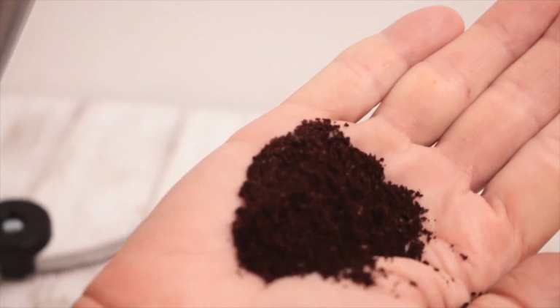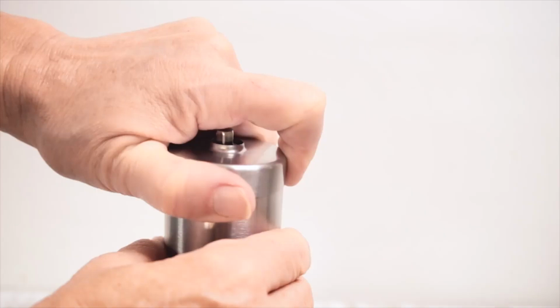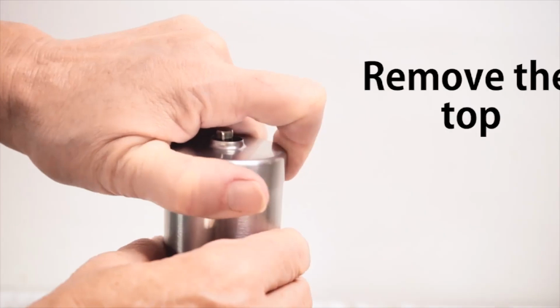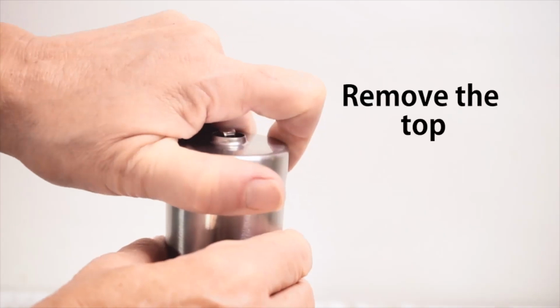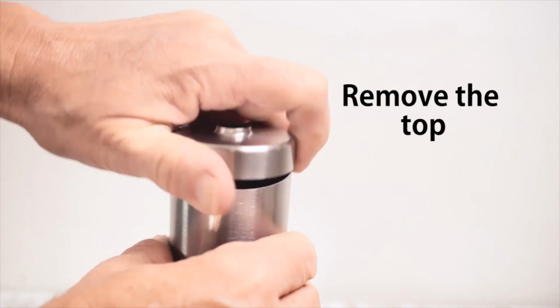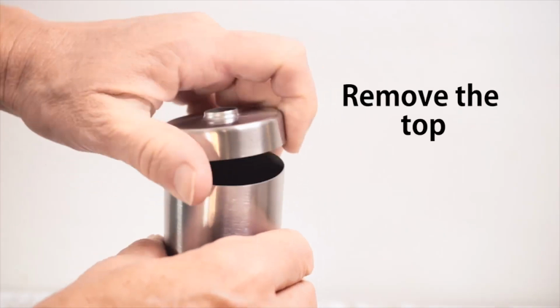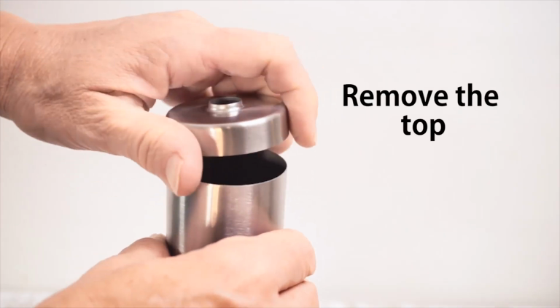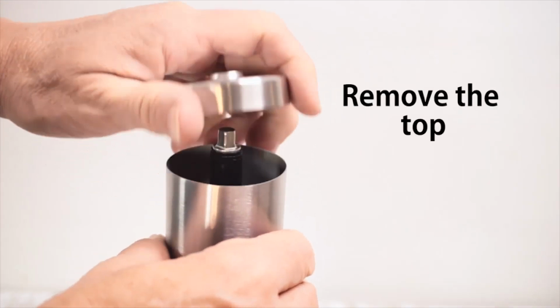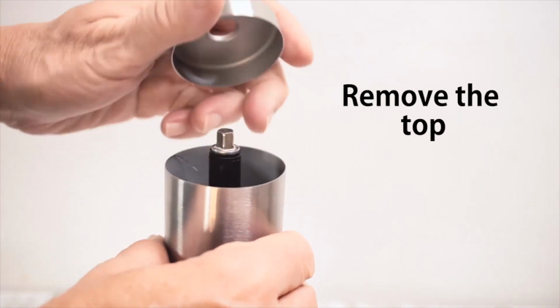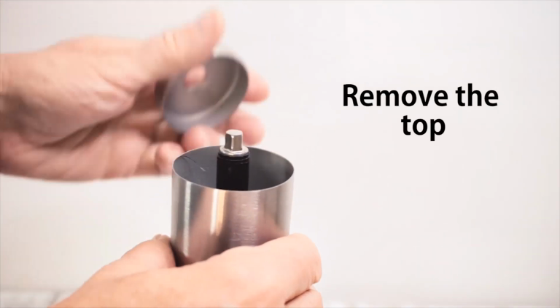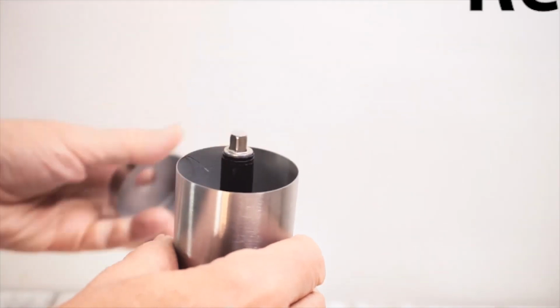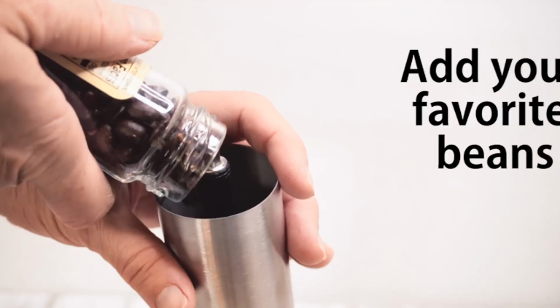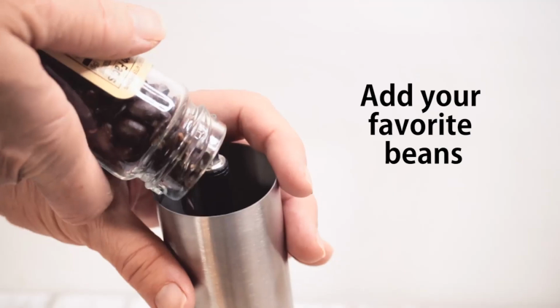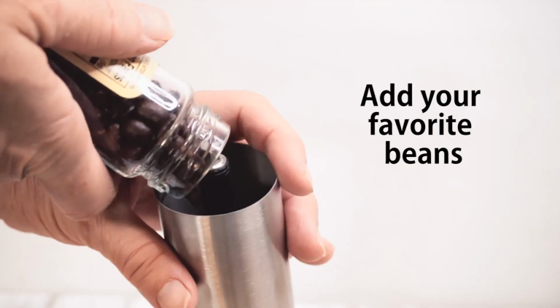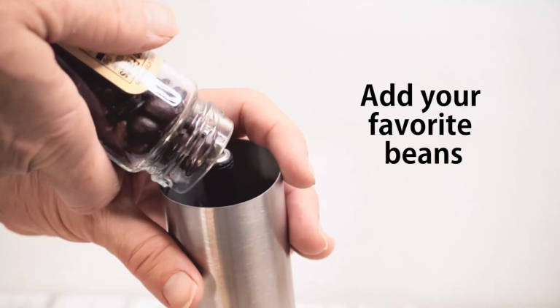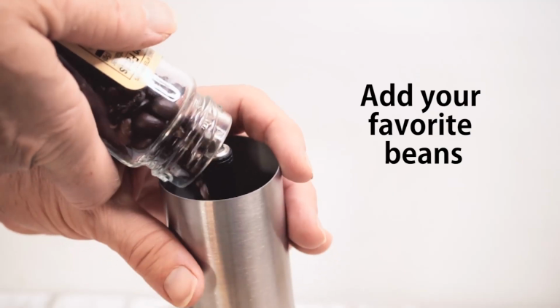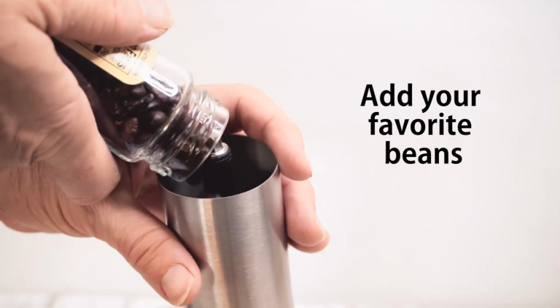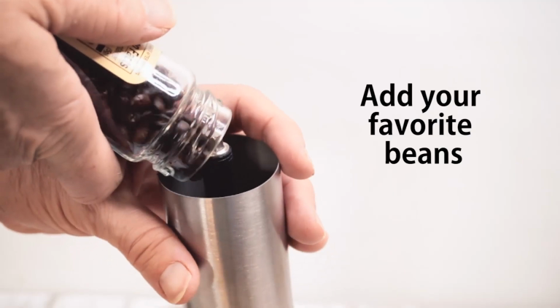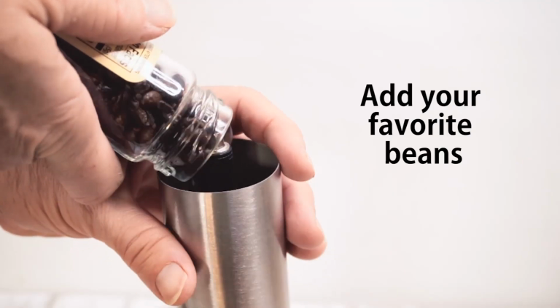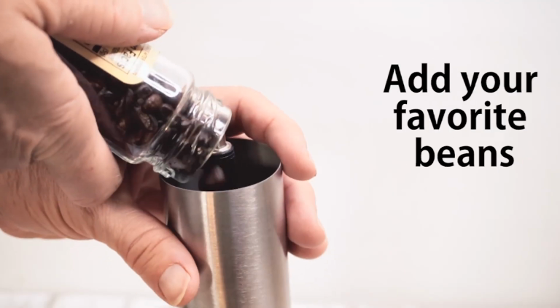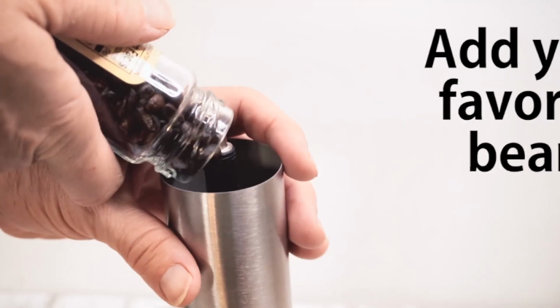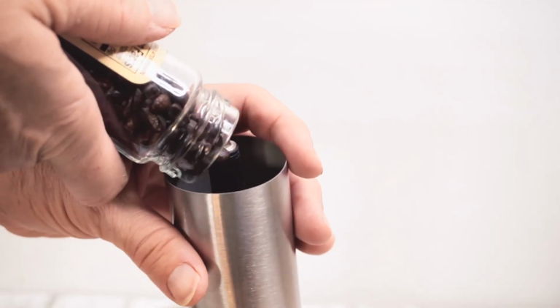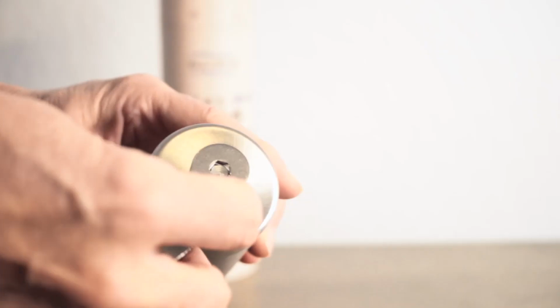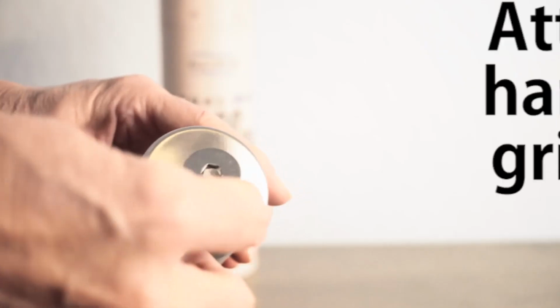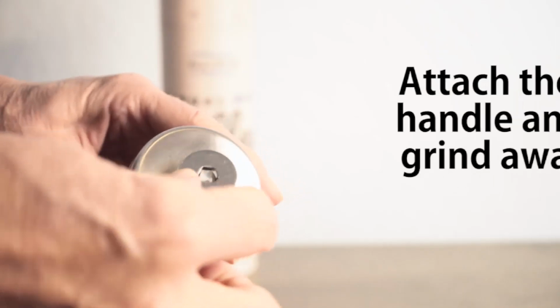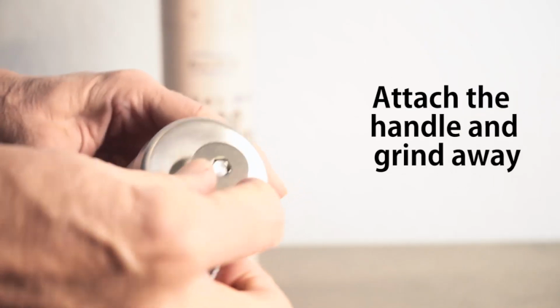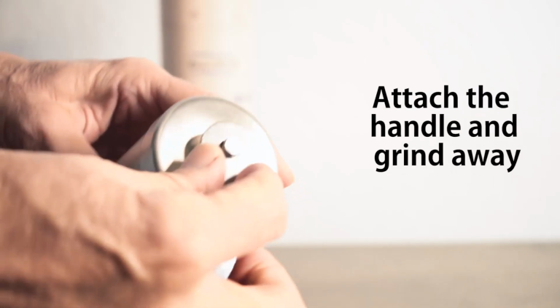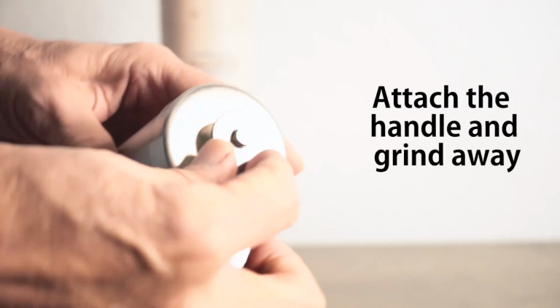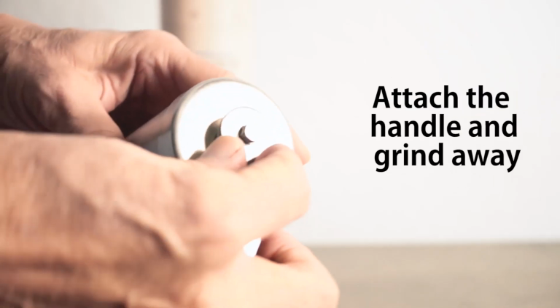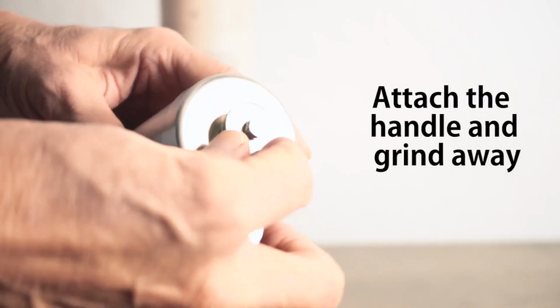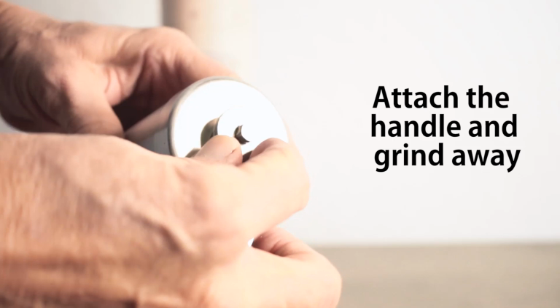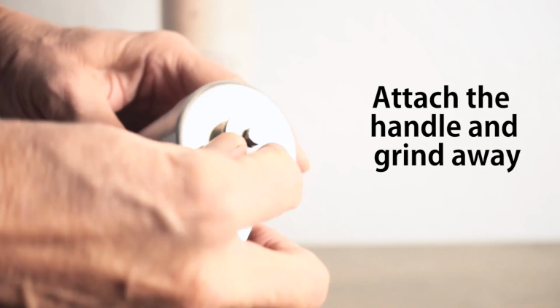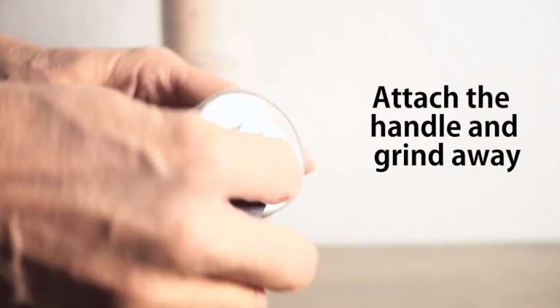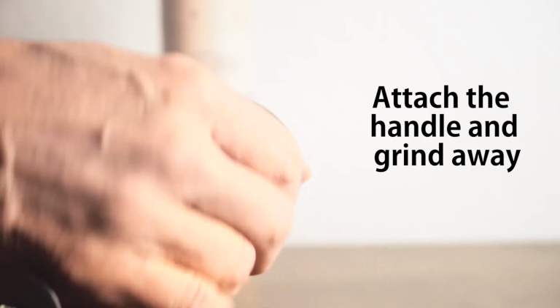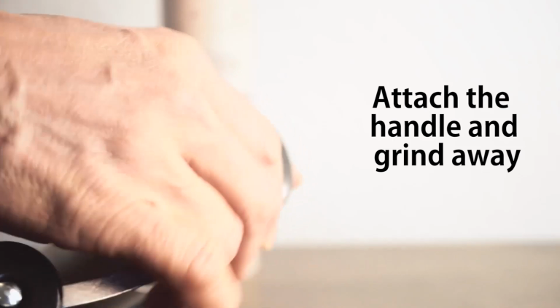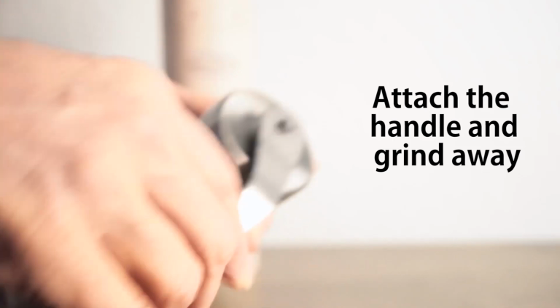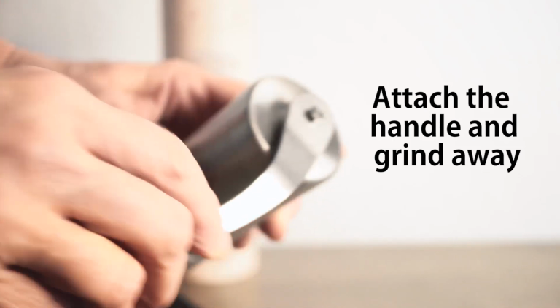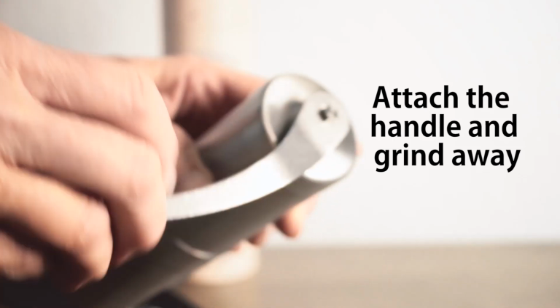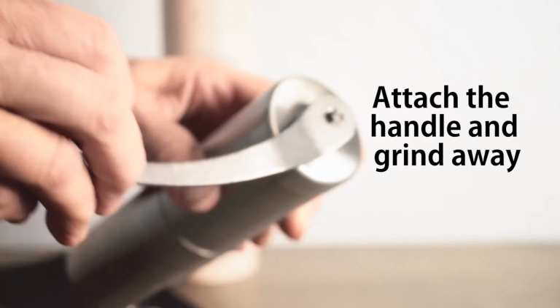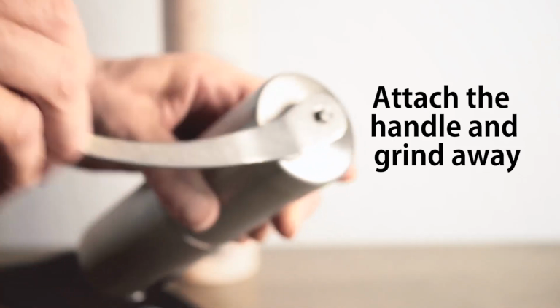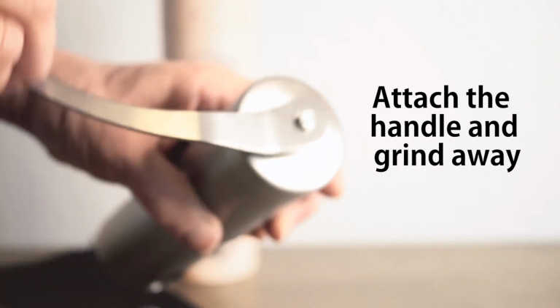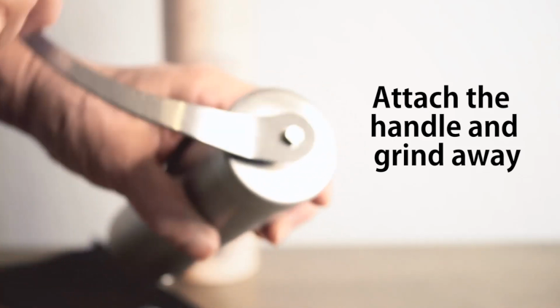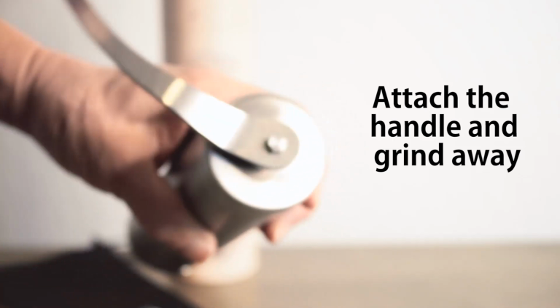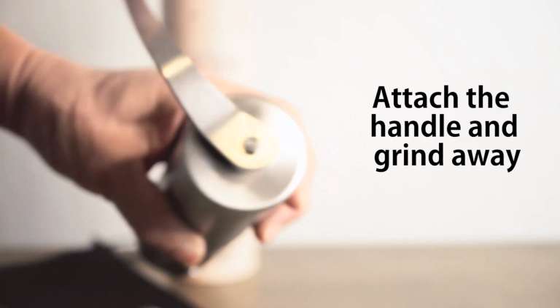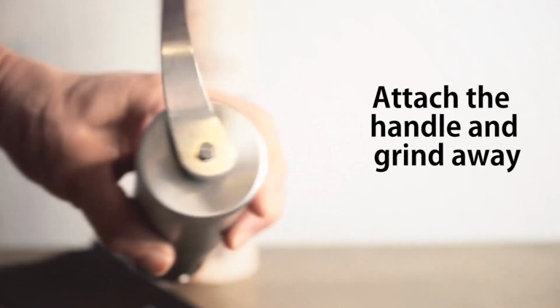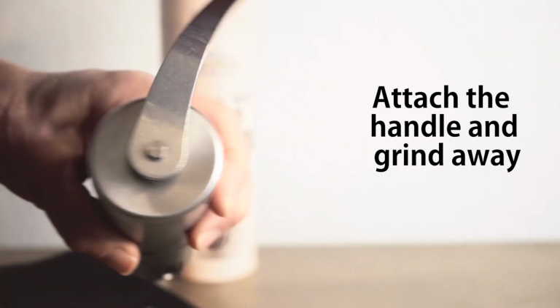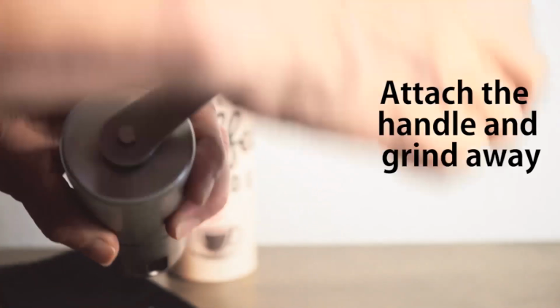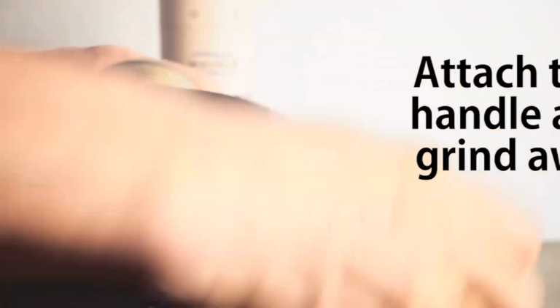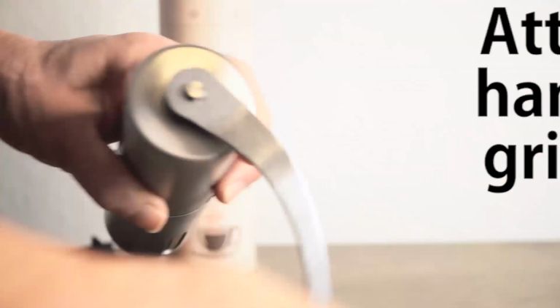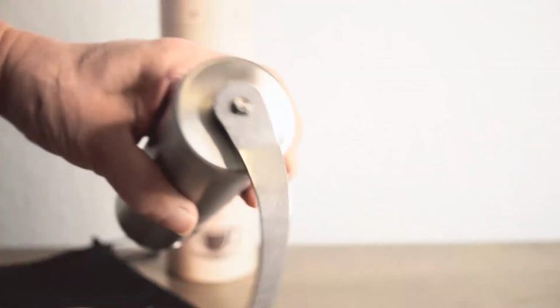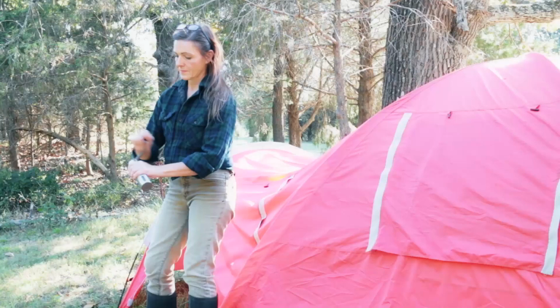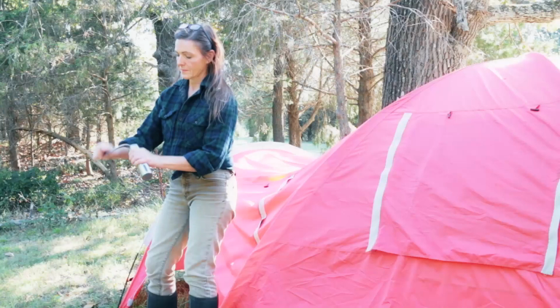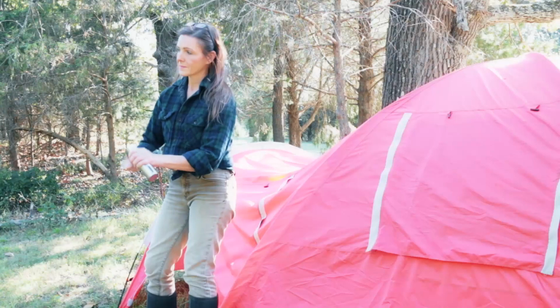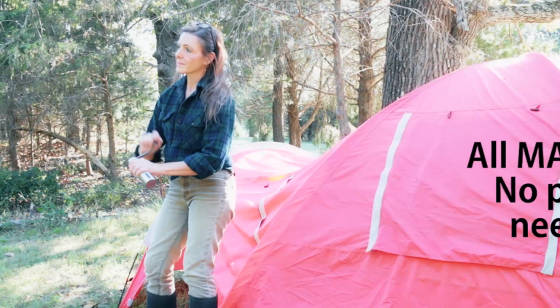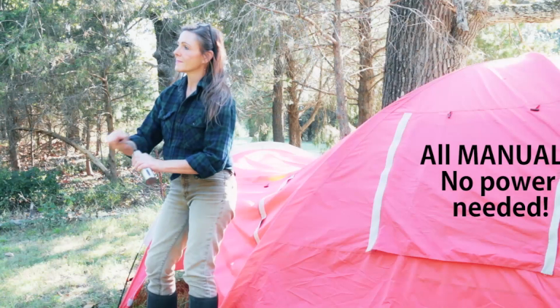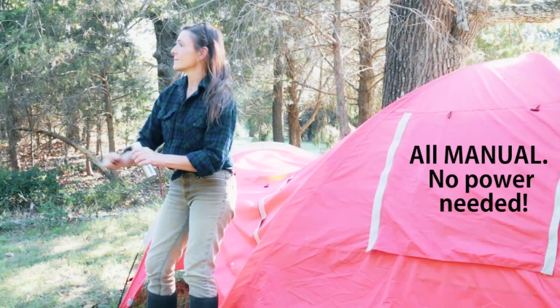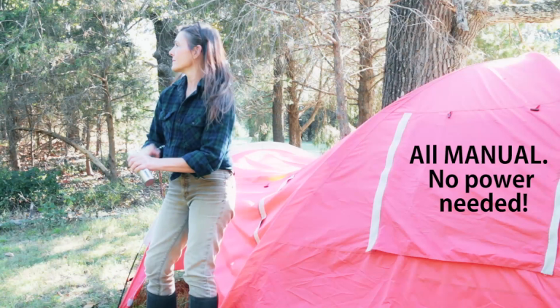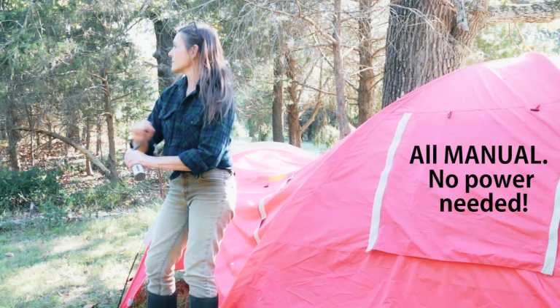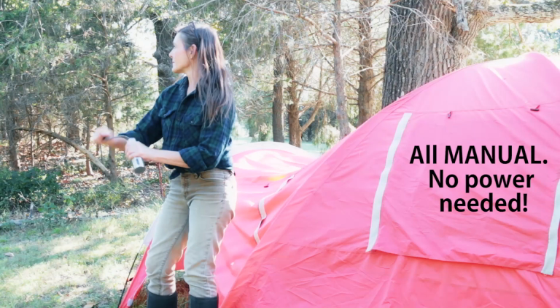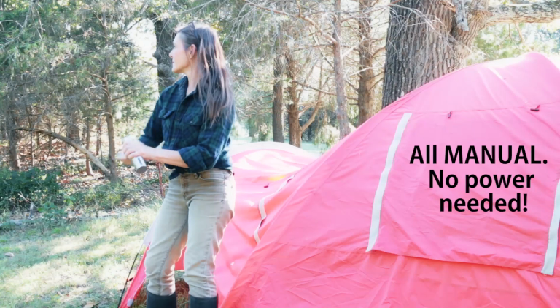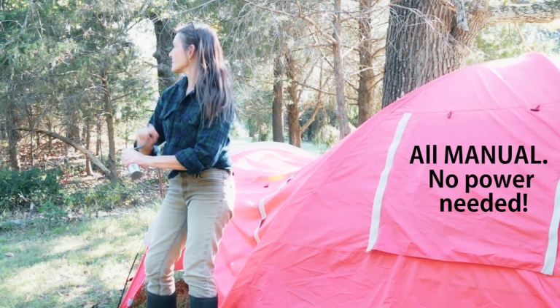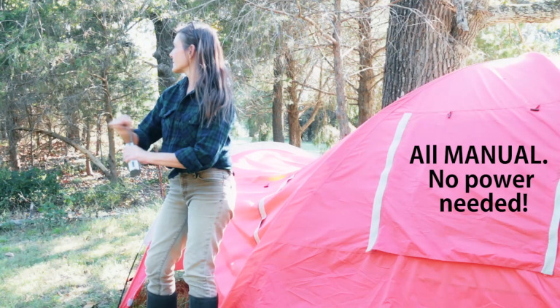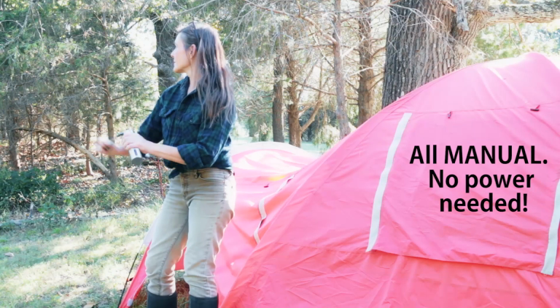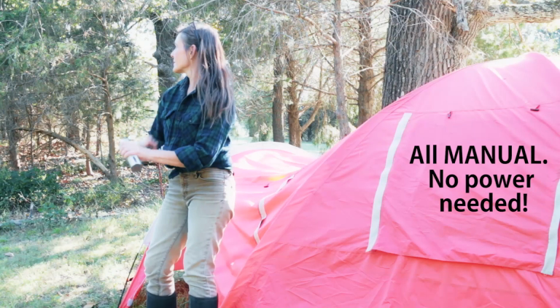Remove the top, add your favorite beans, attach the handle and grind away. It's all manual, so no power needed.